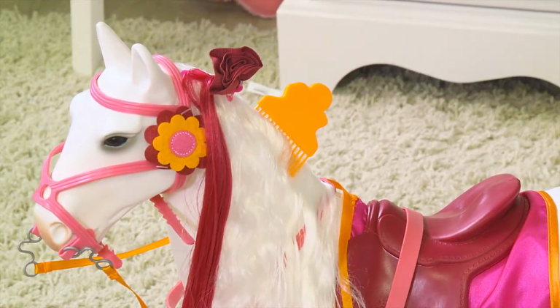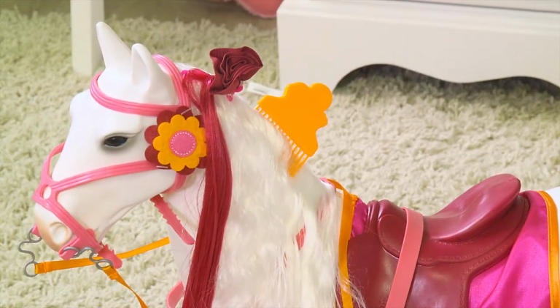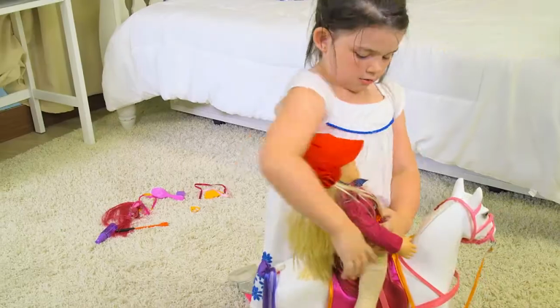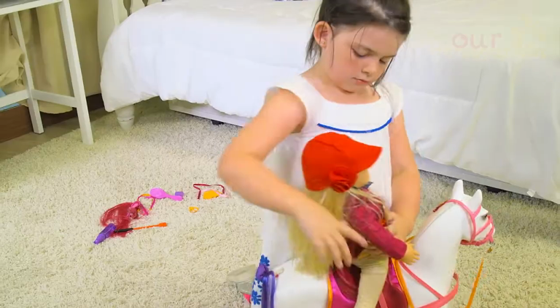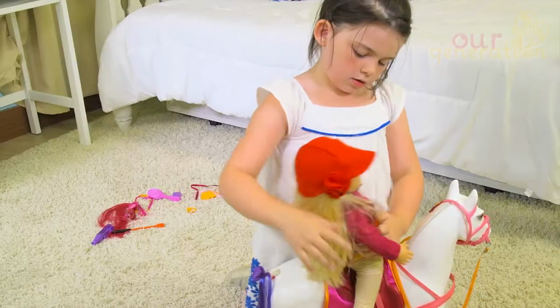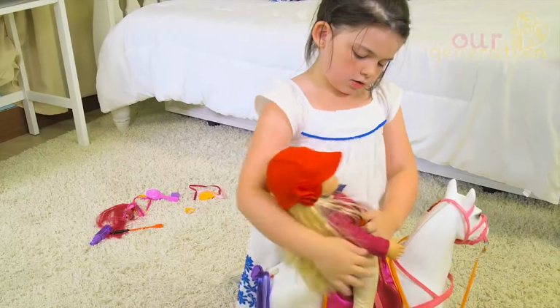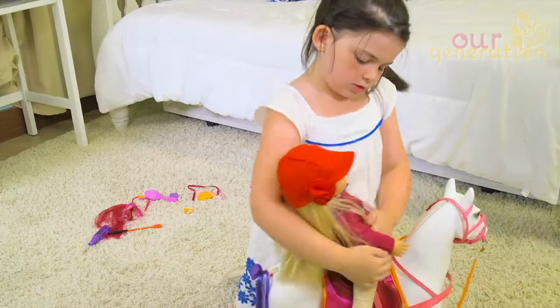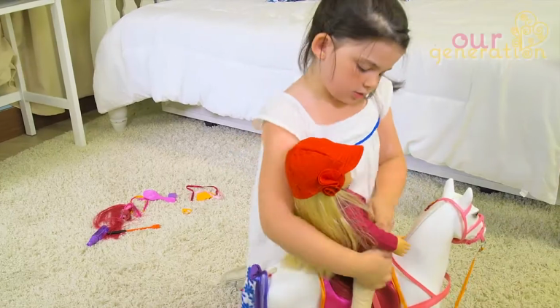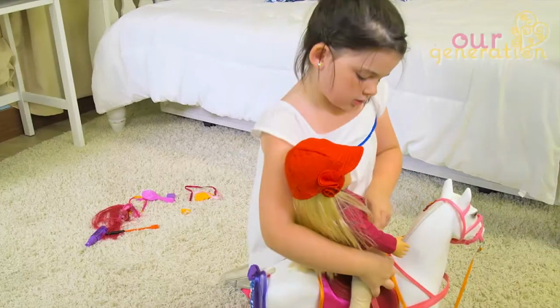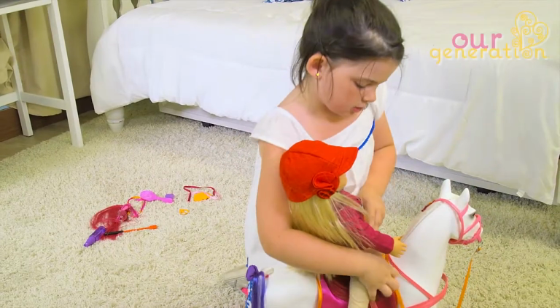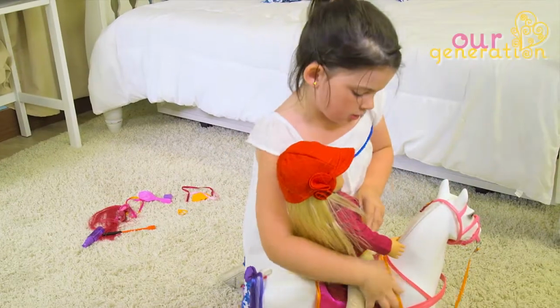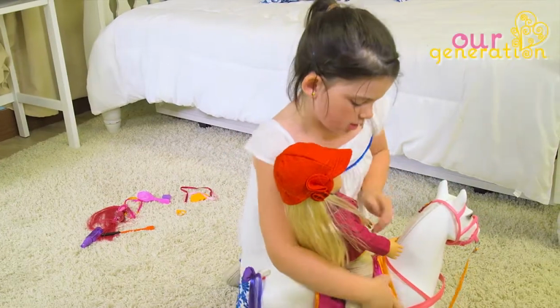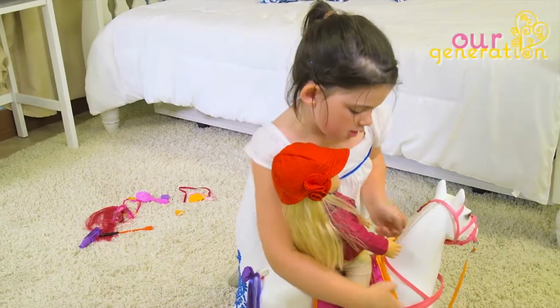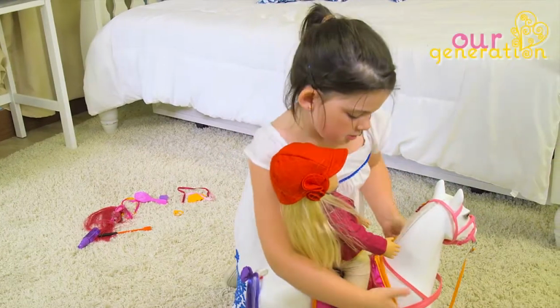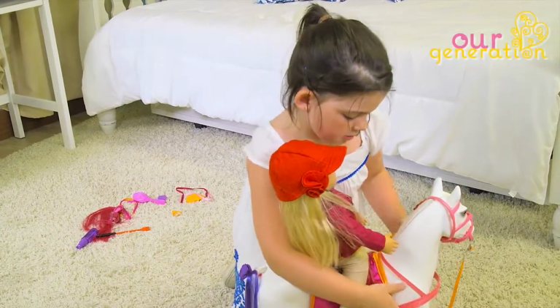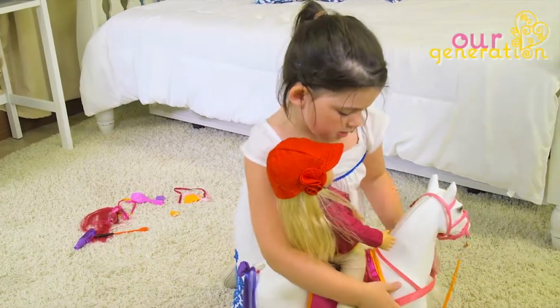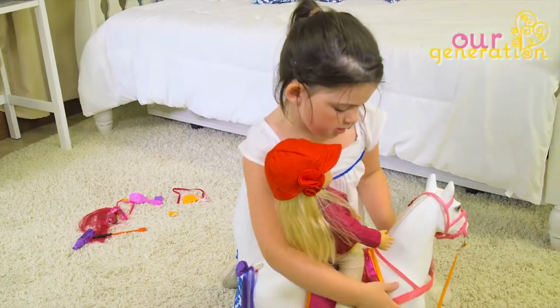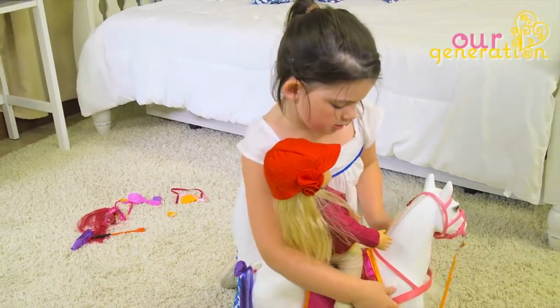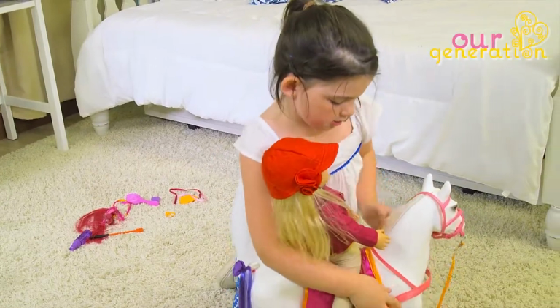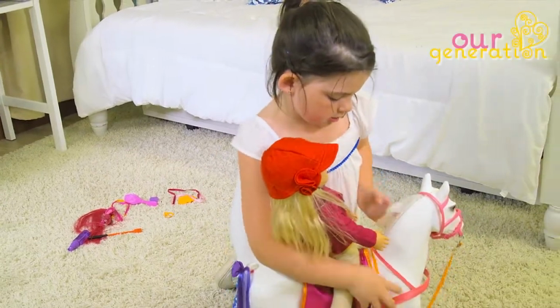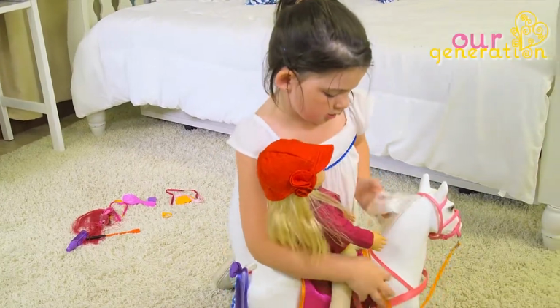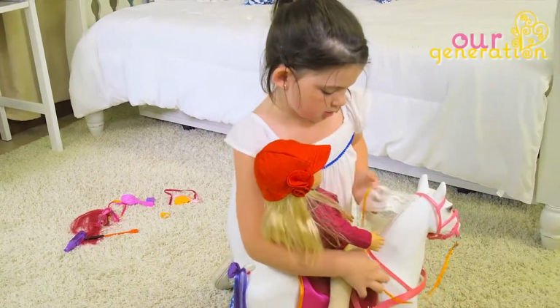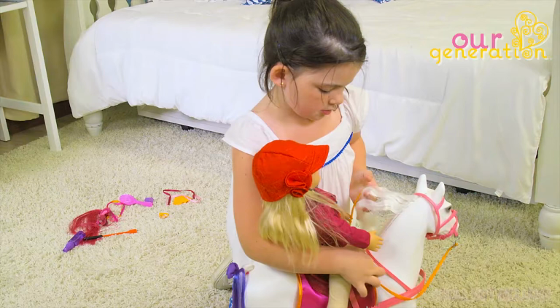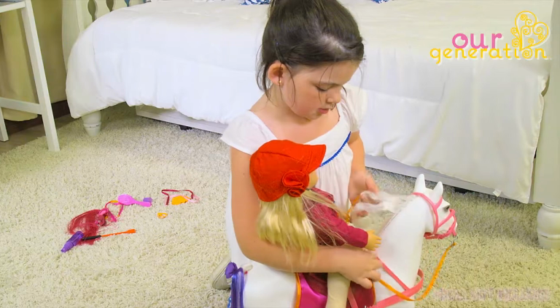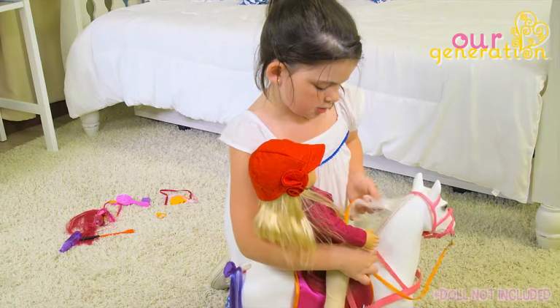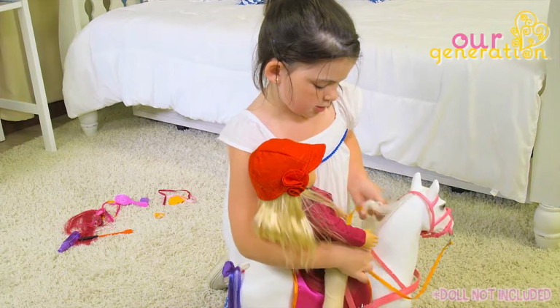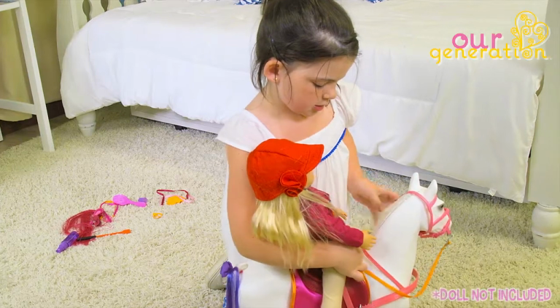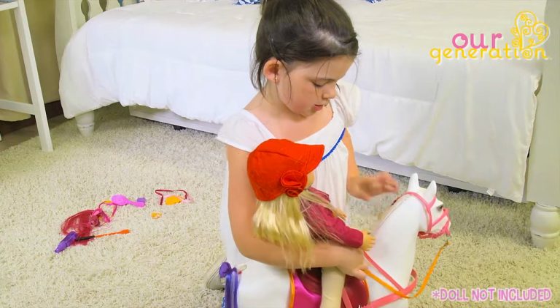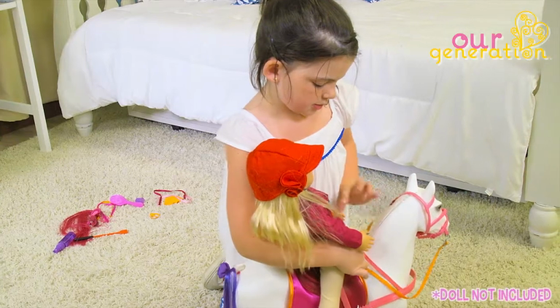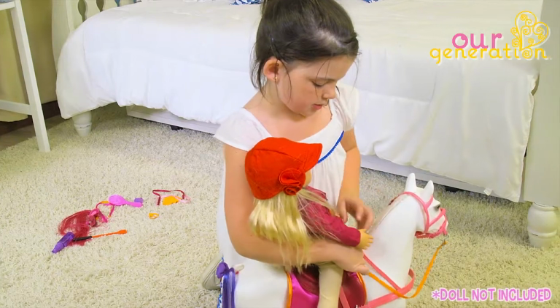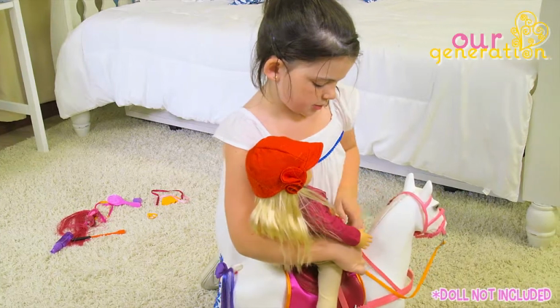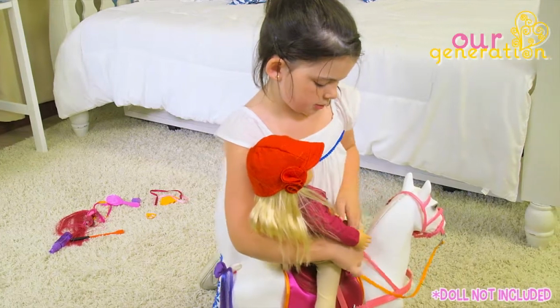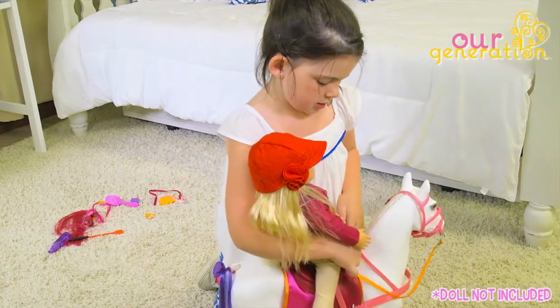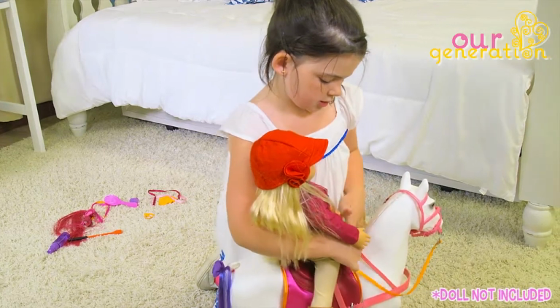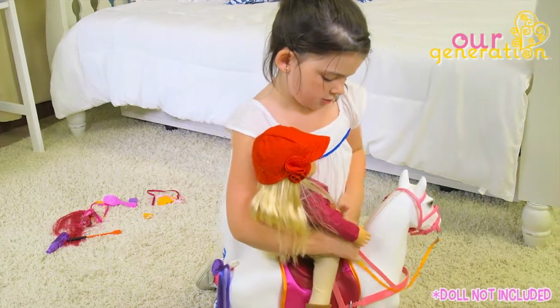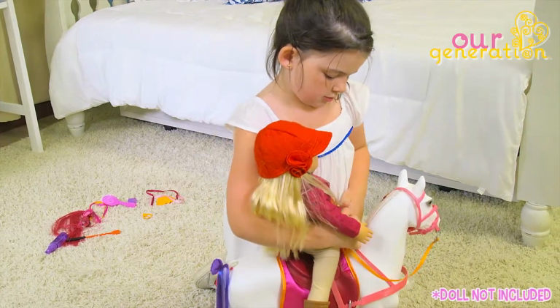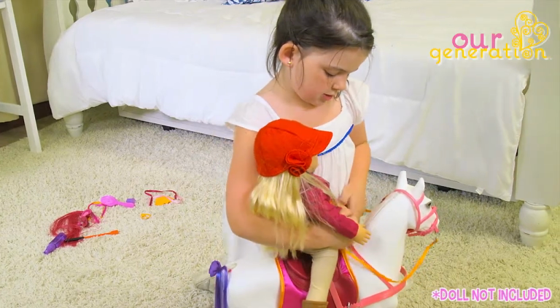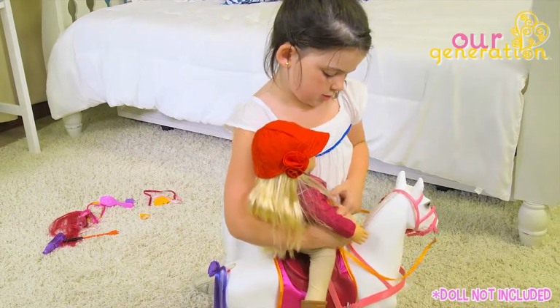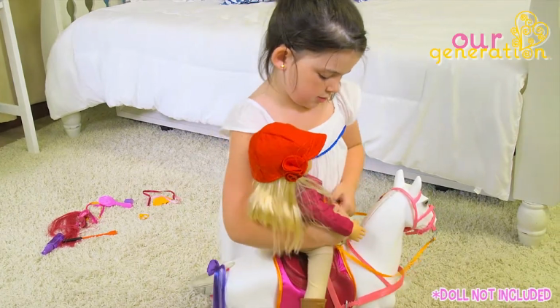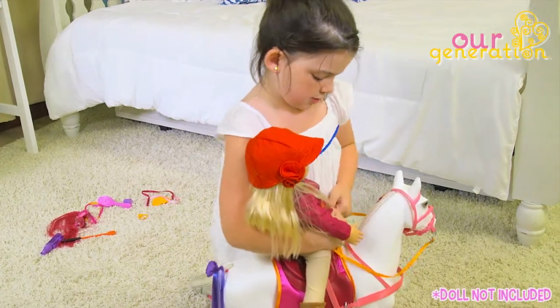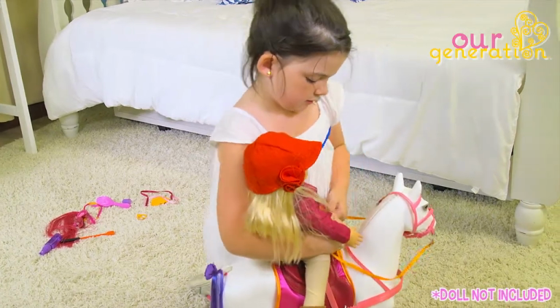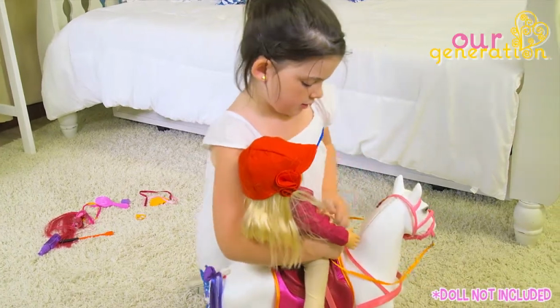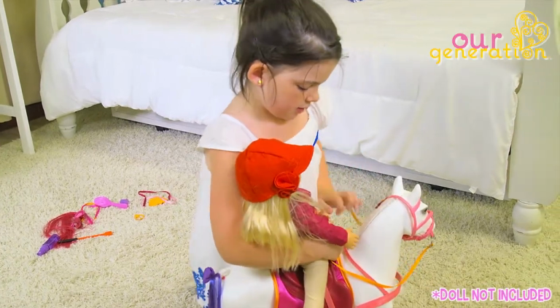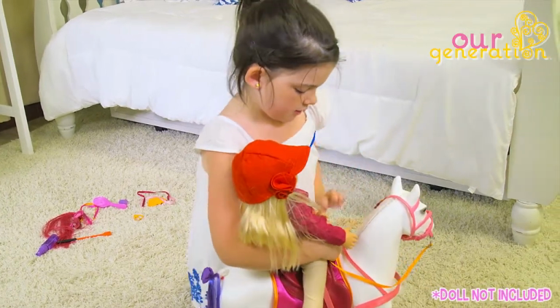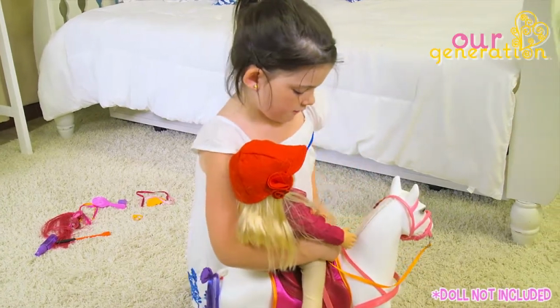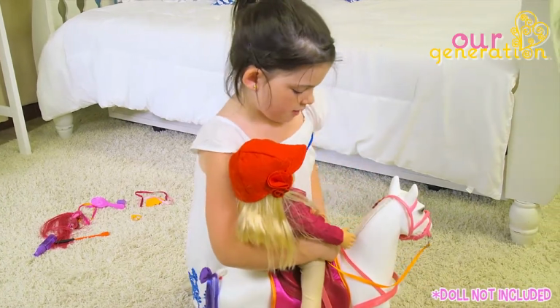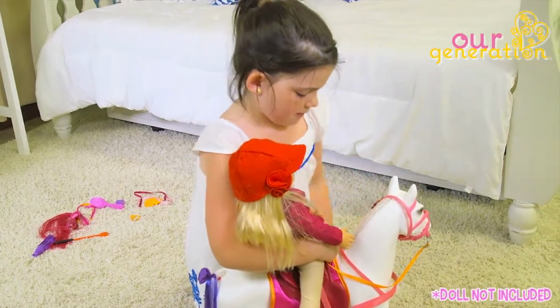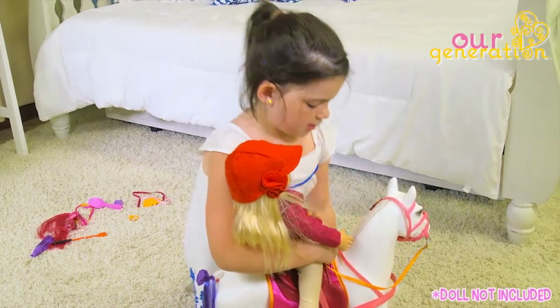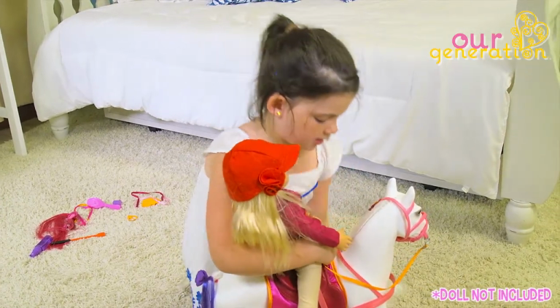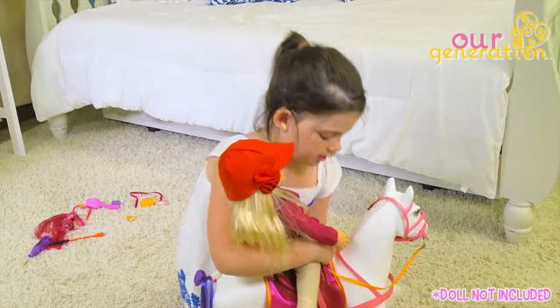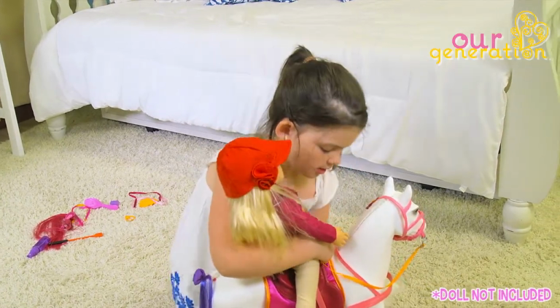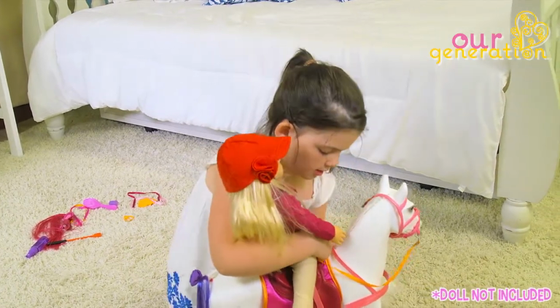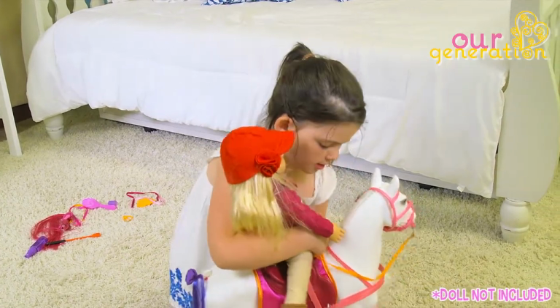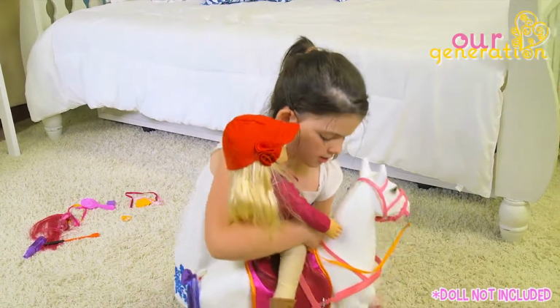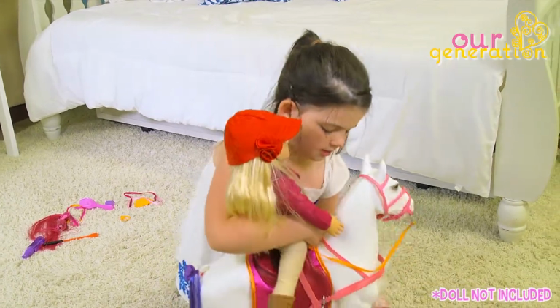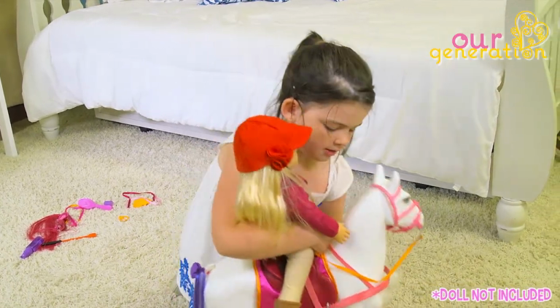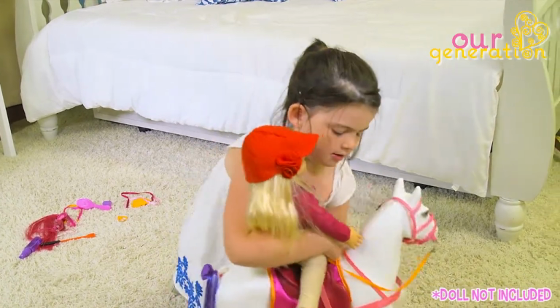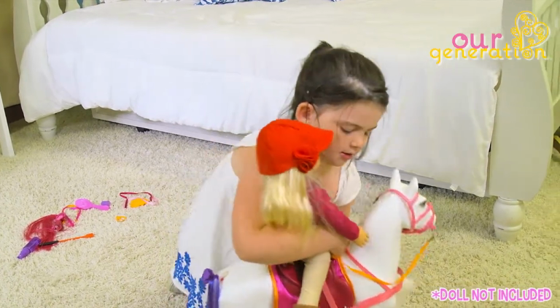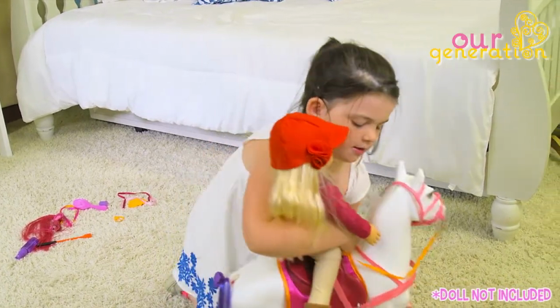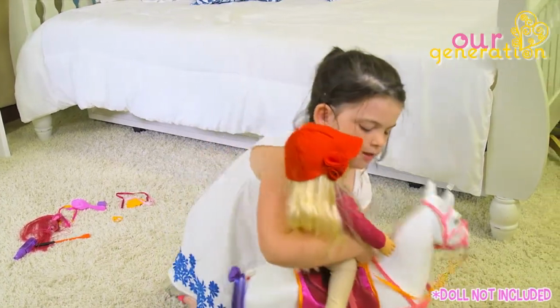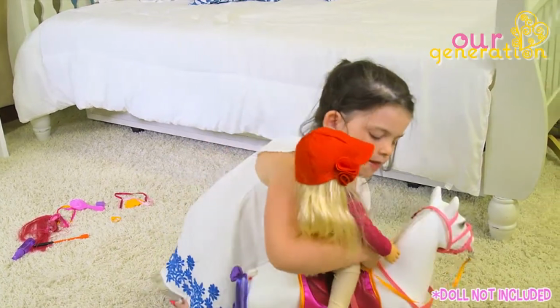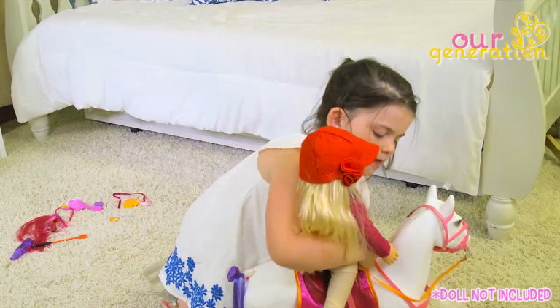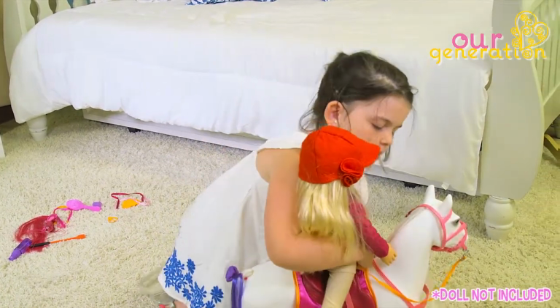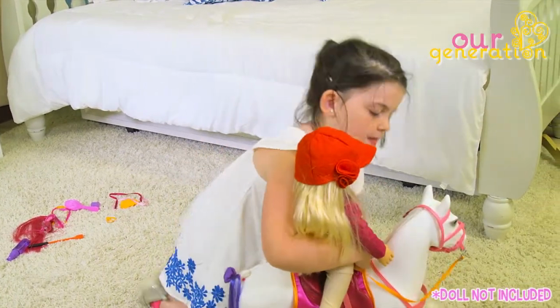Pair your doll with the ready-to-ride outfit and she'll be all ready to trot off on her new mount from Our Generation.